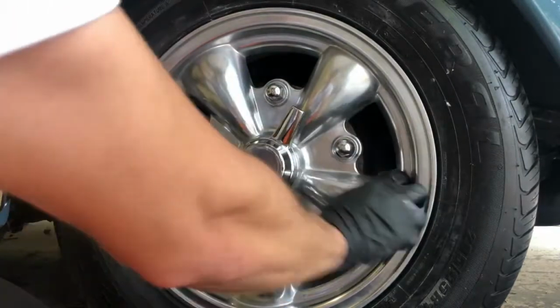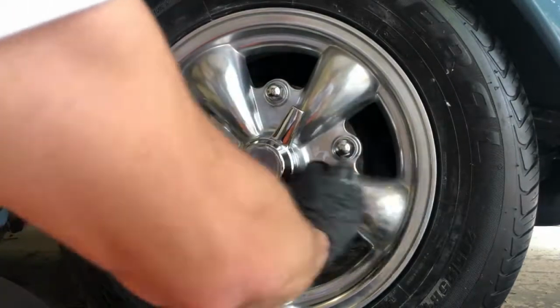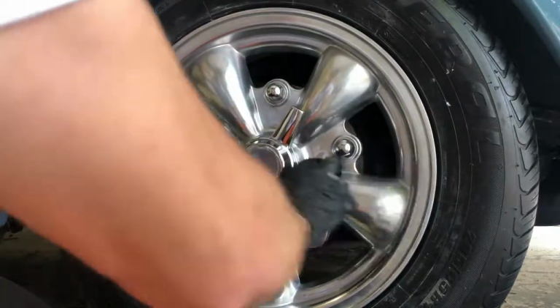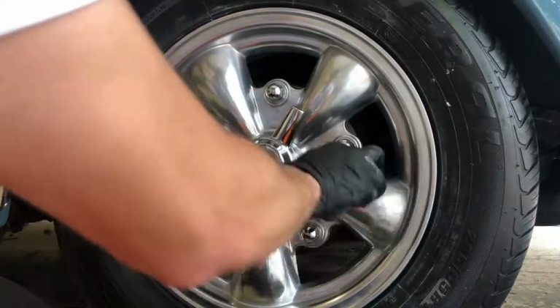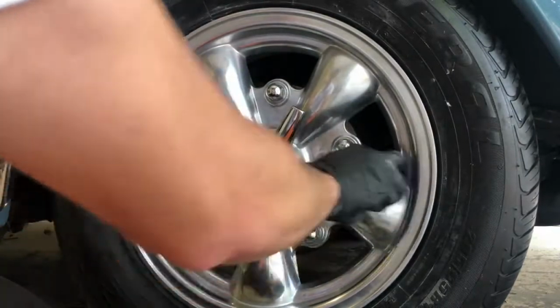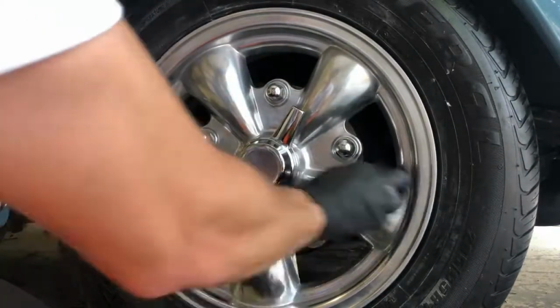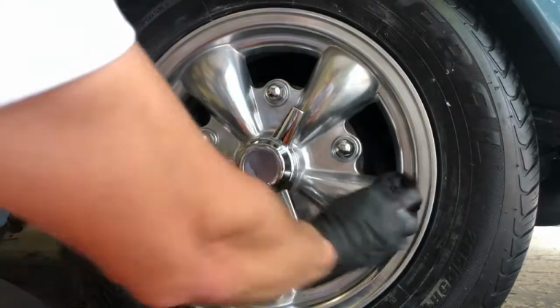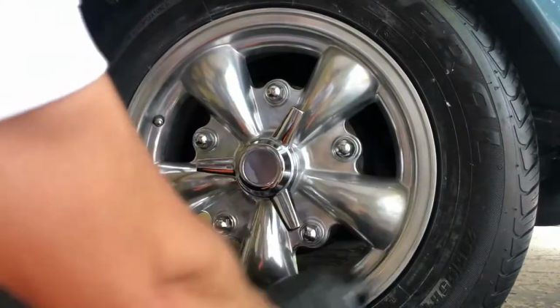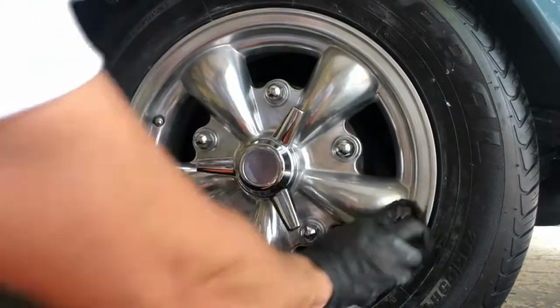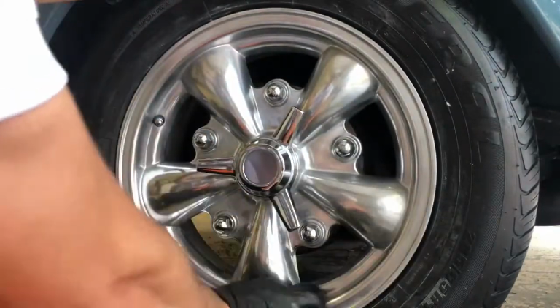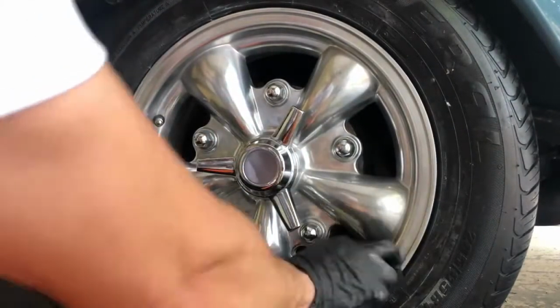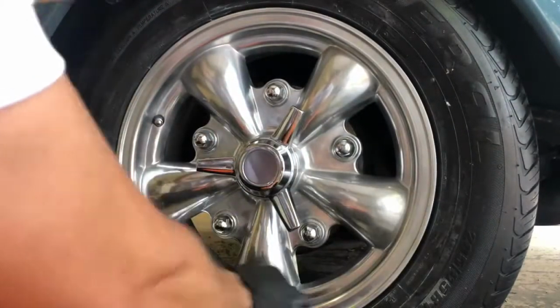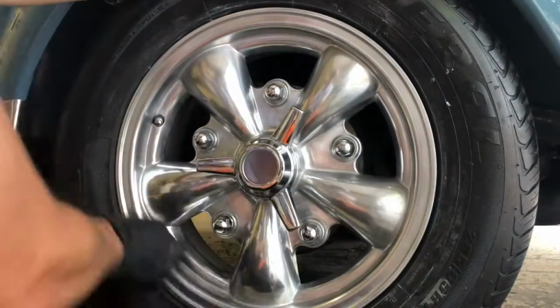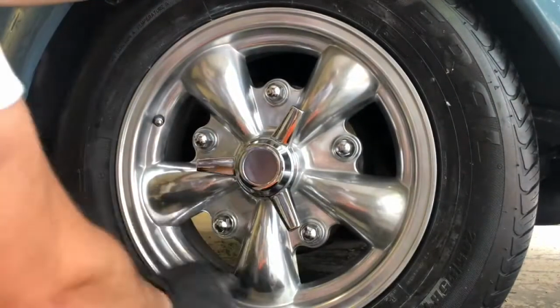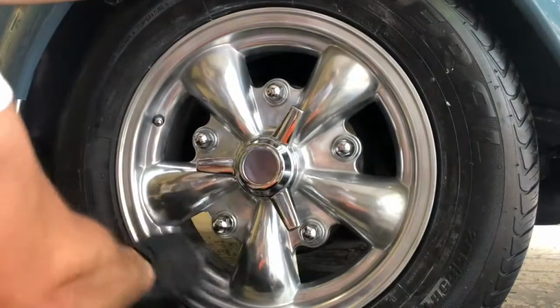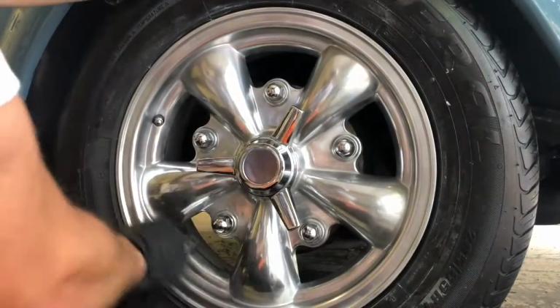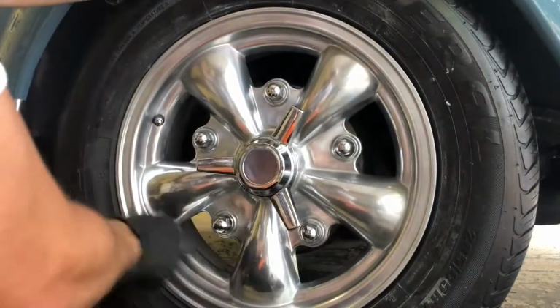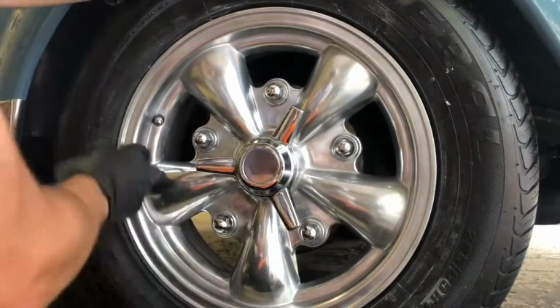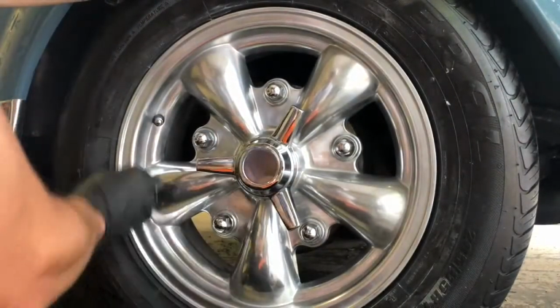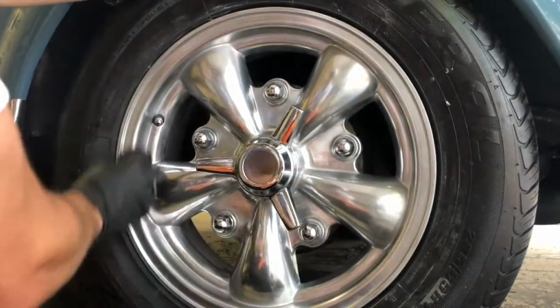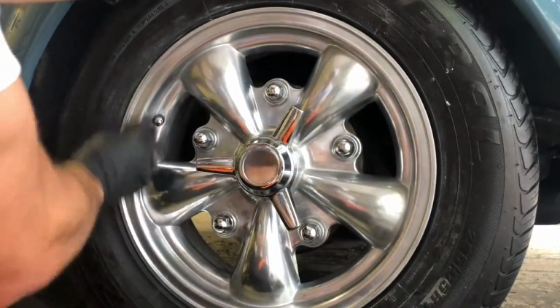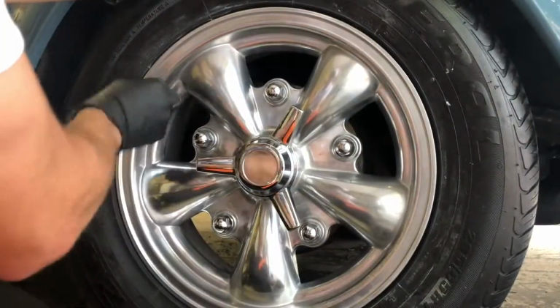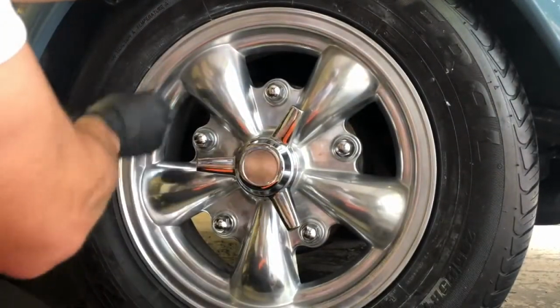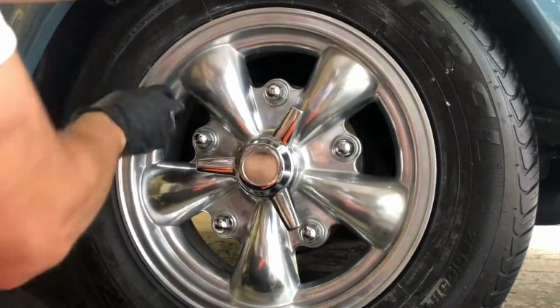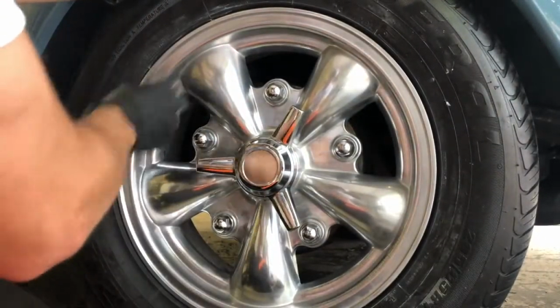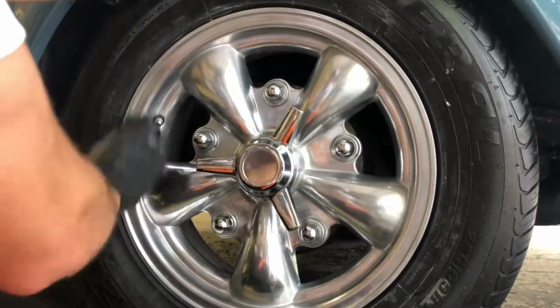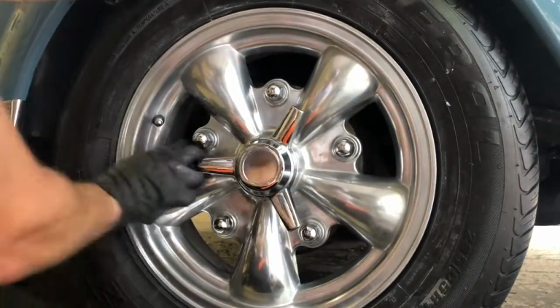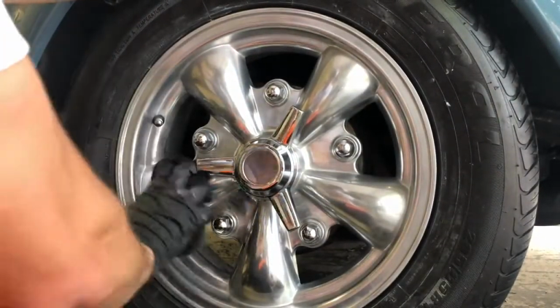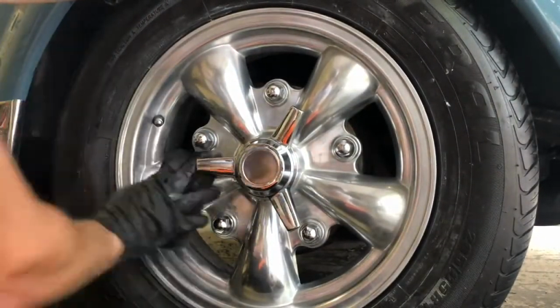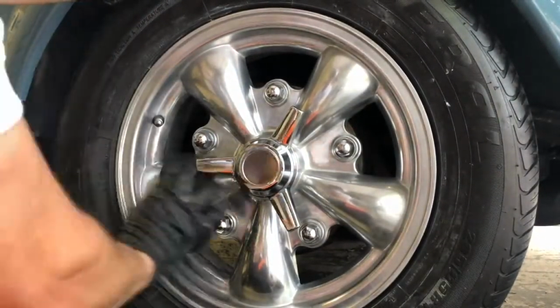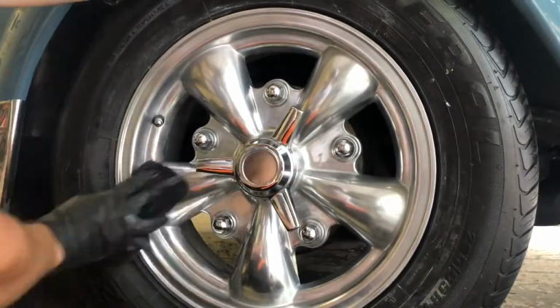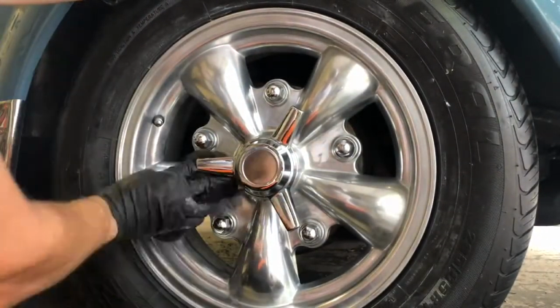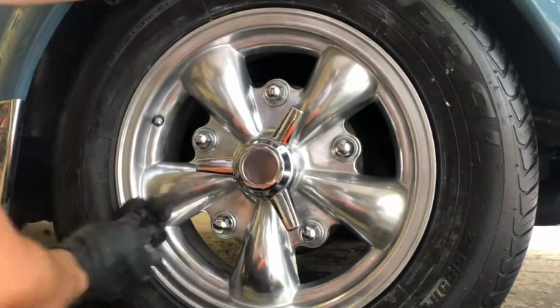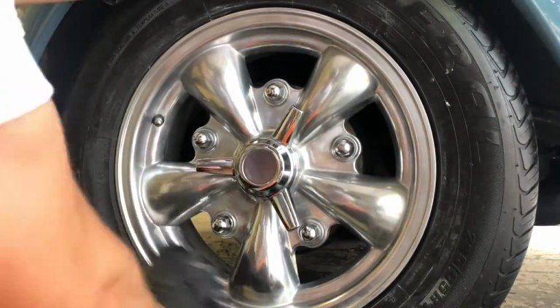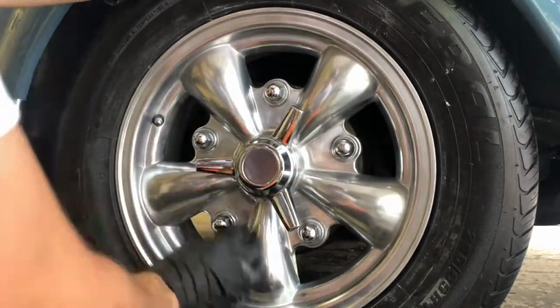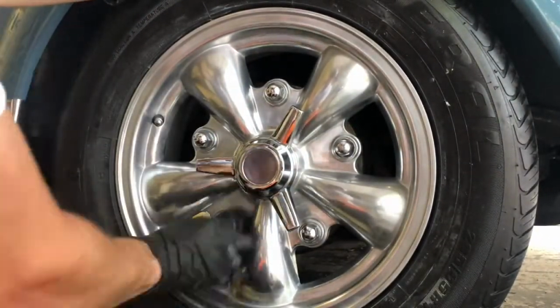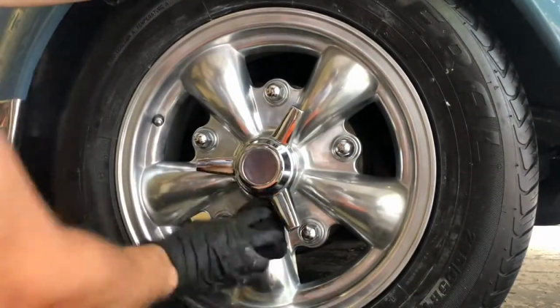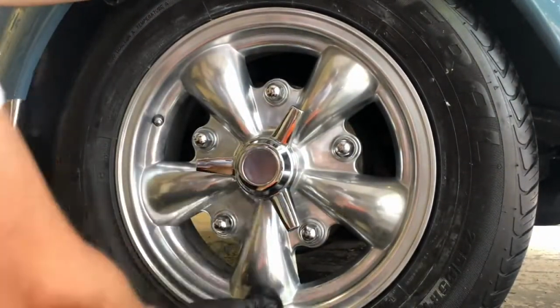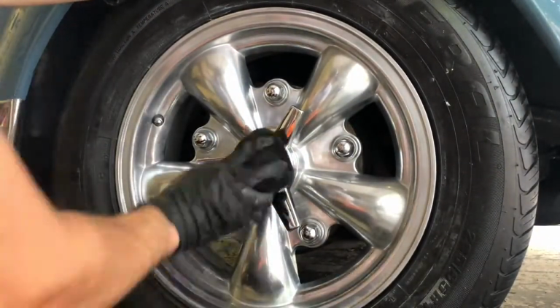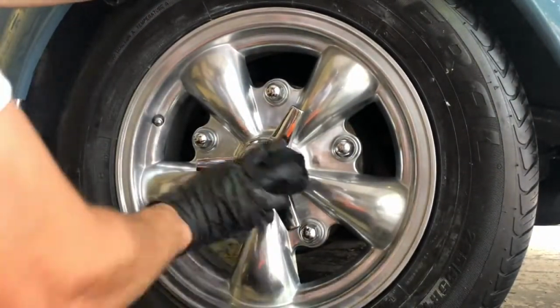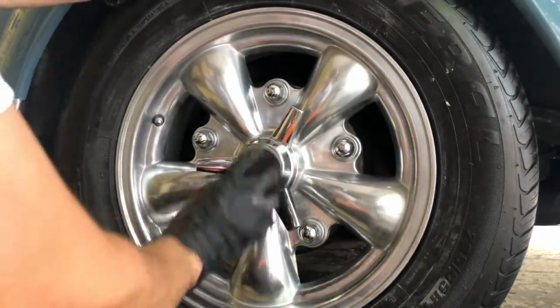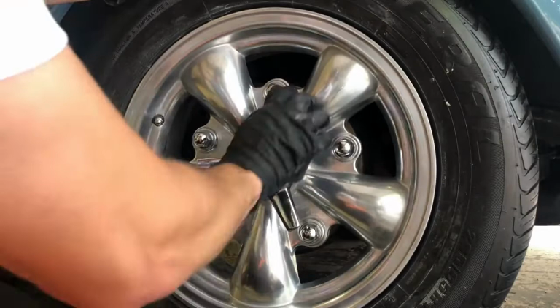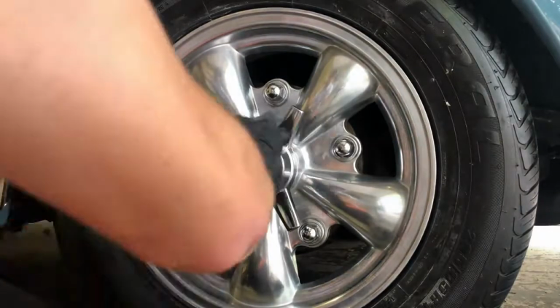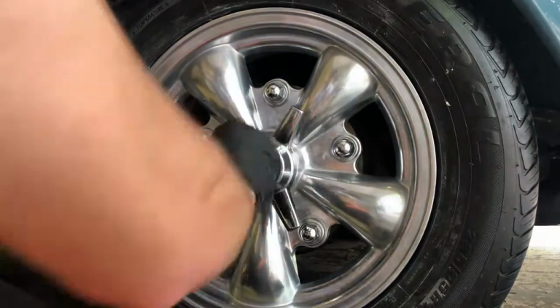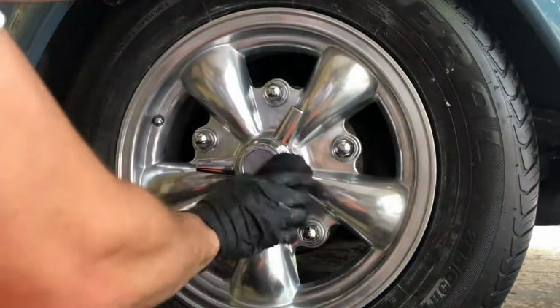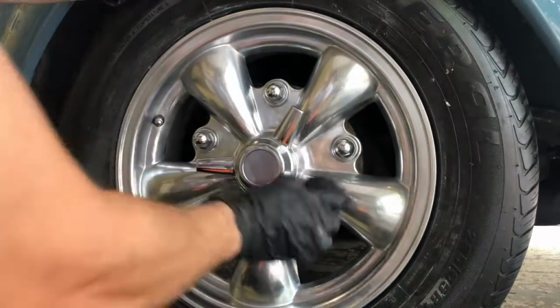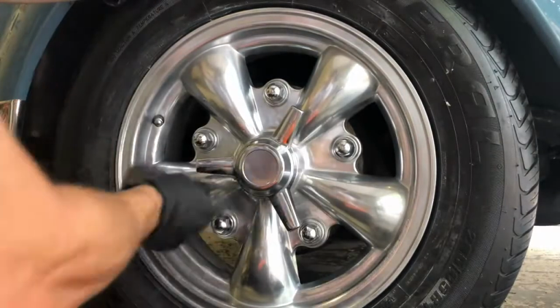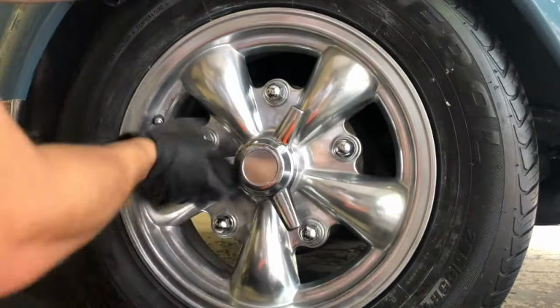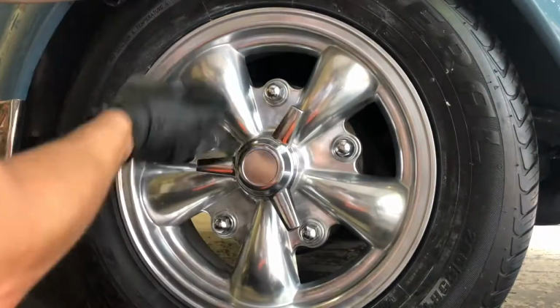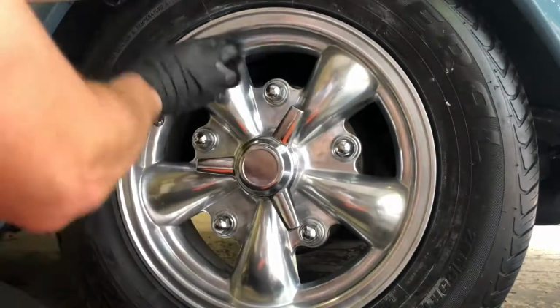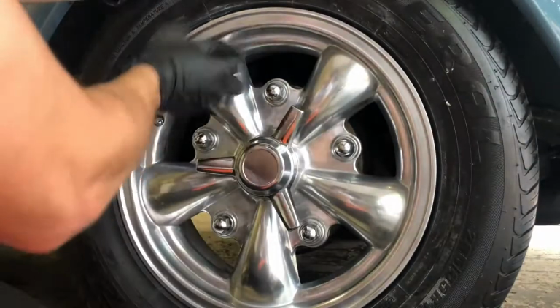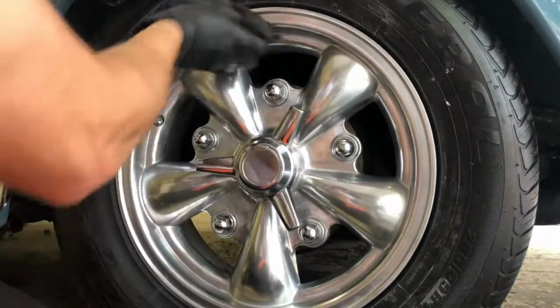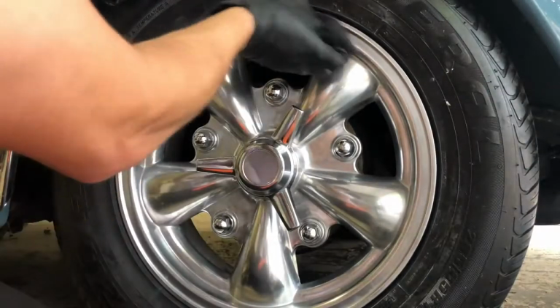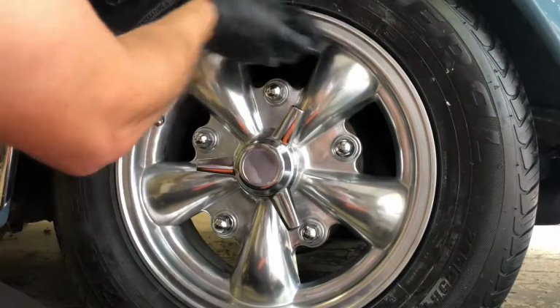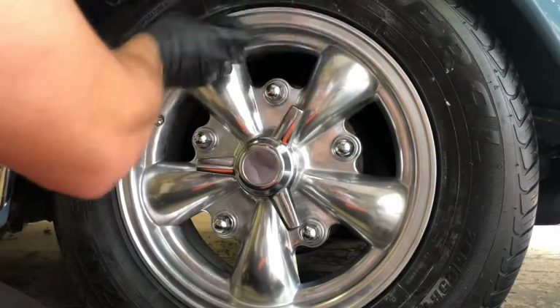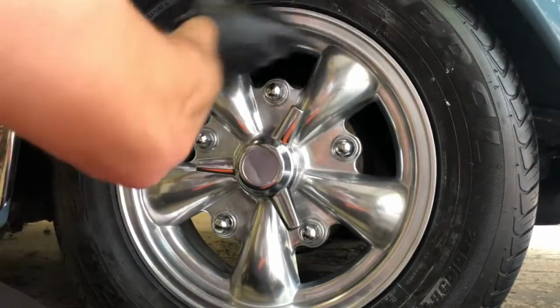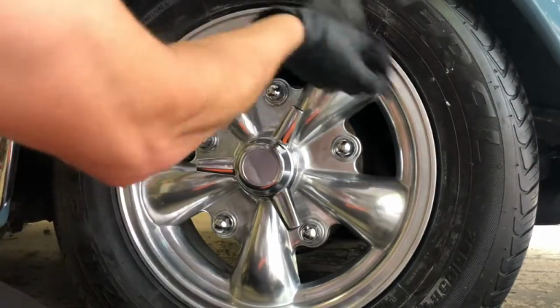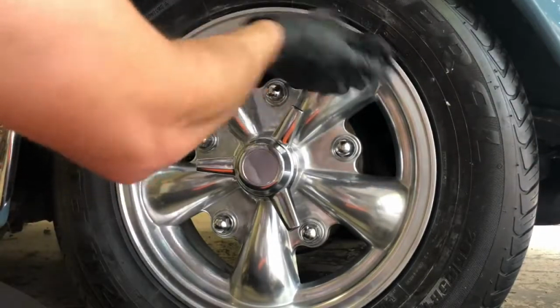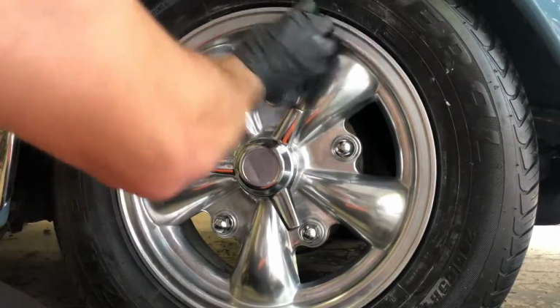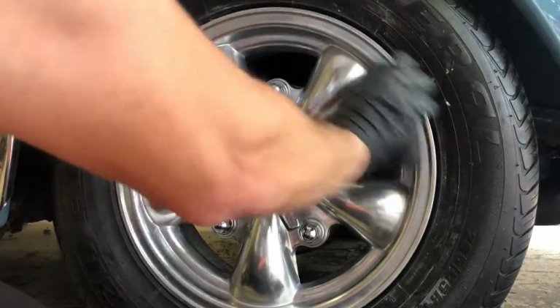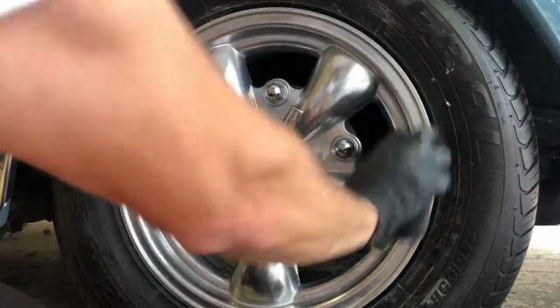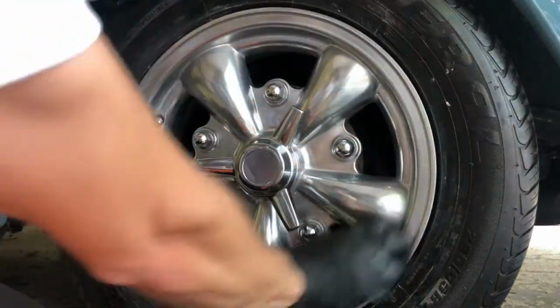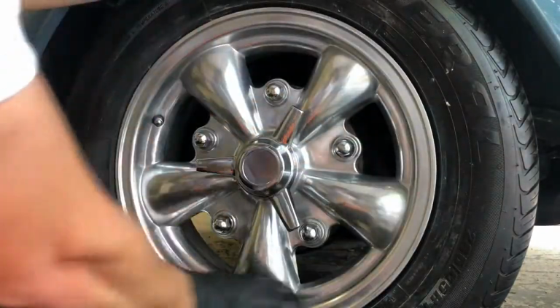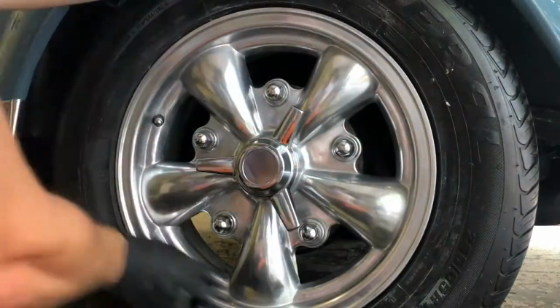Finally, we're applying a little sealant to protect the rim, then we wipe it off with the microfiber towel and that will be ready.